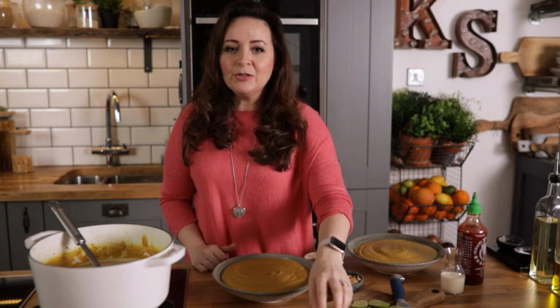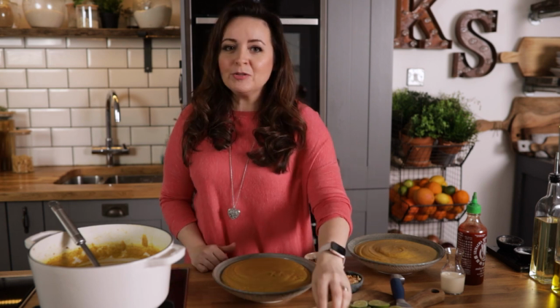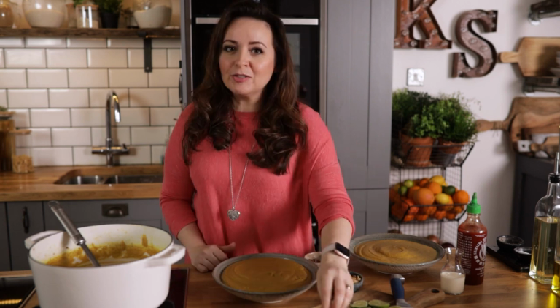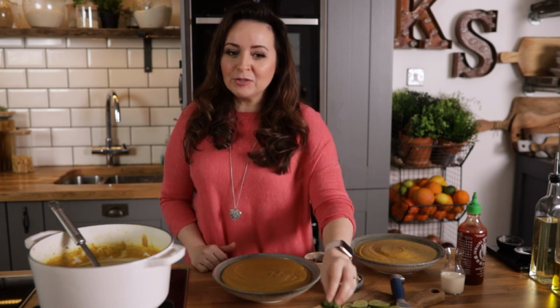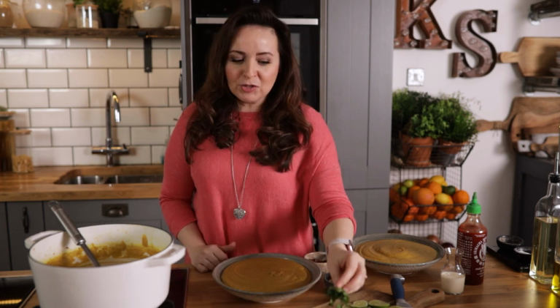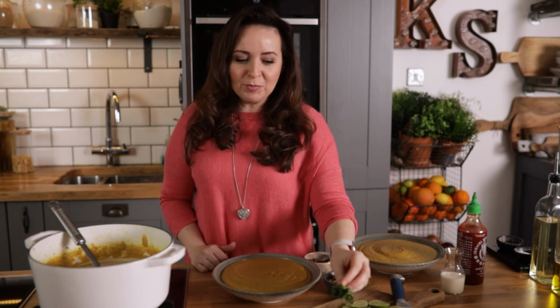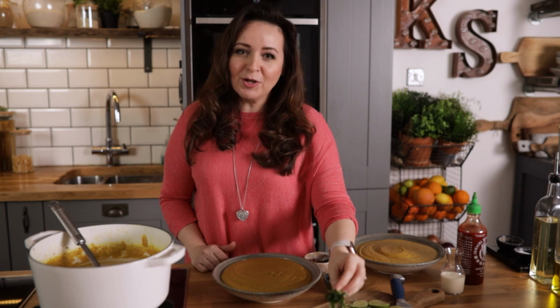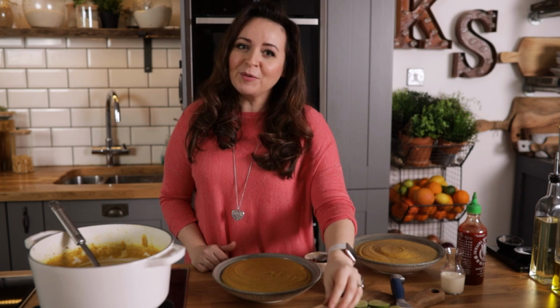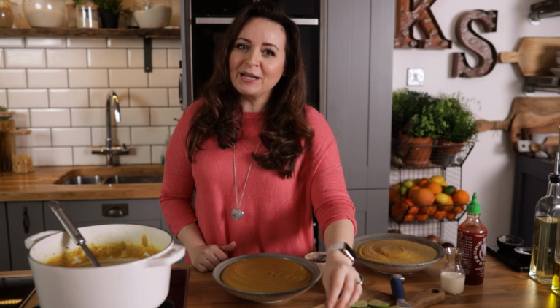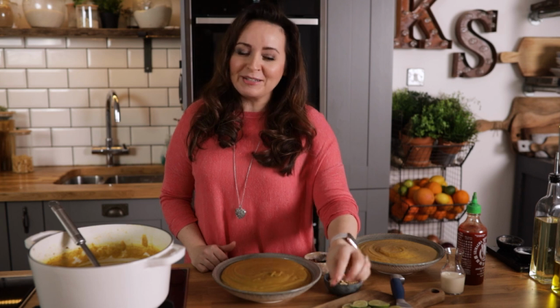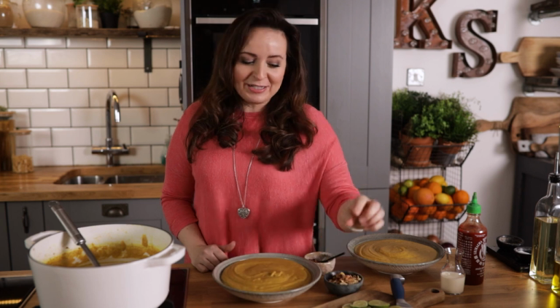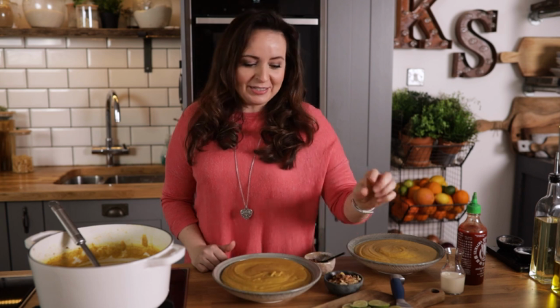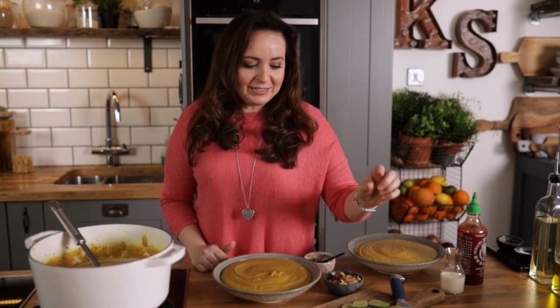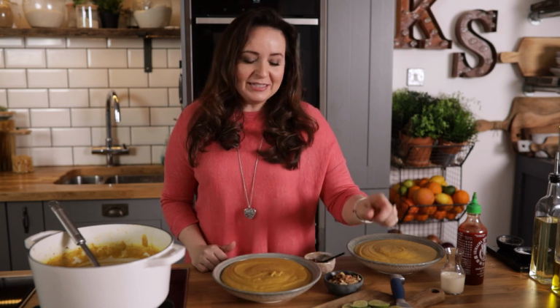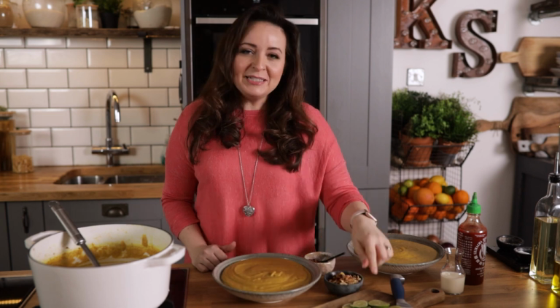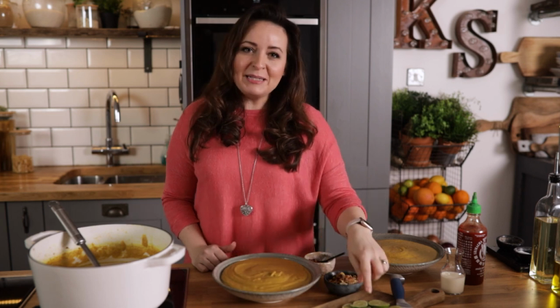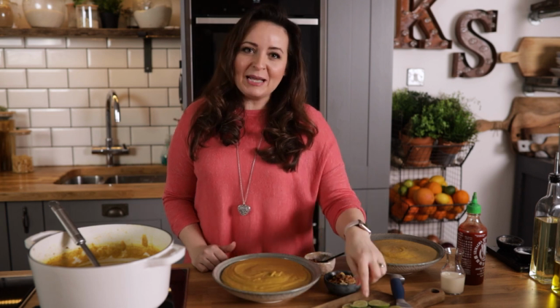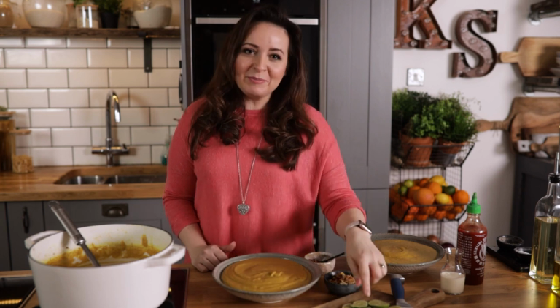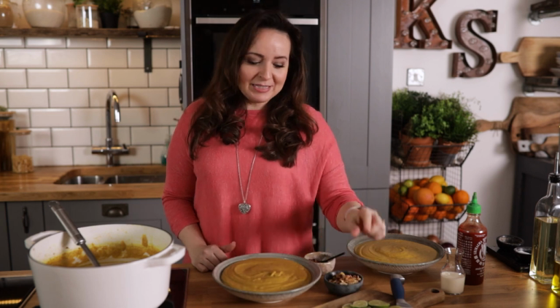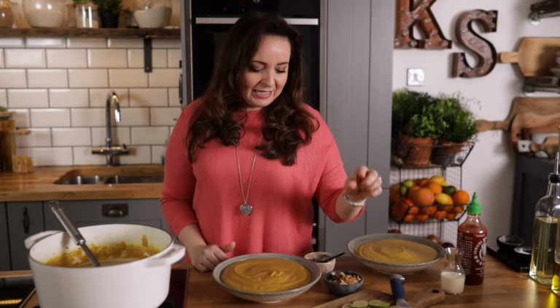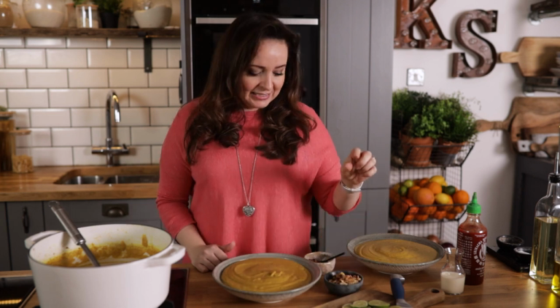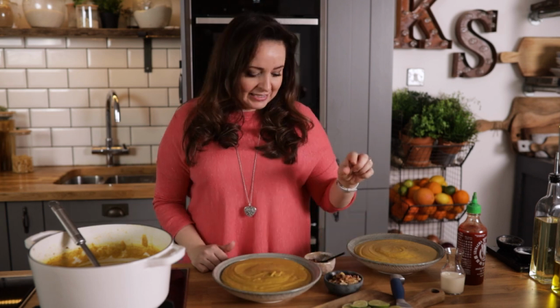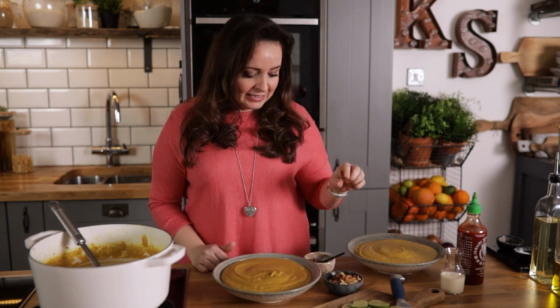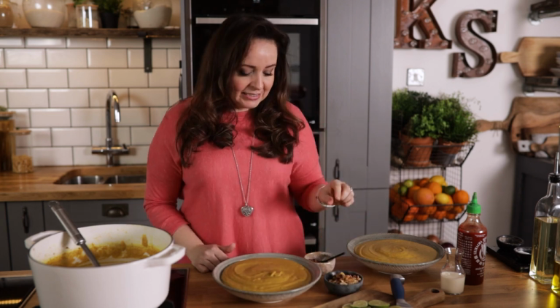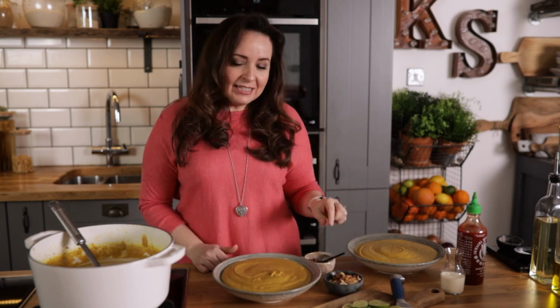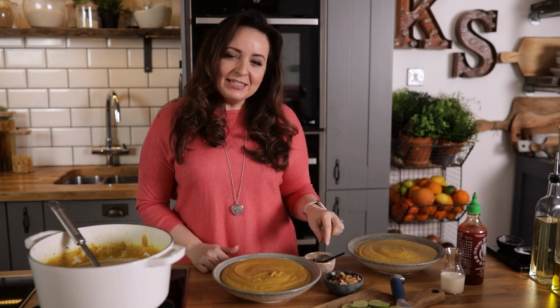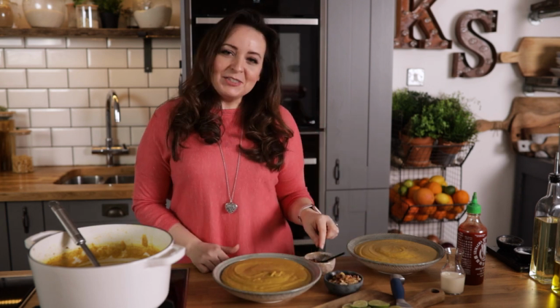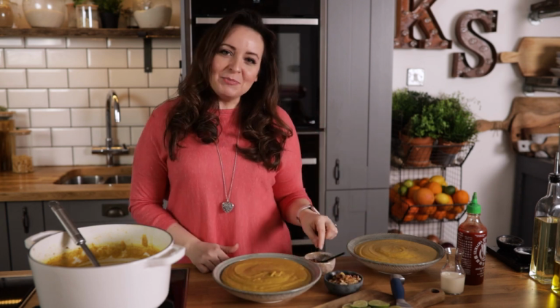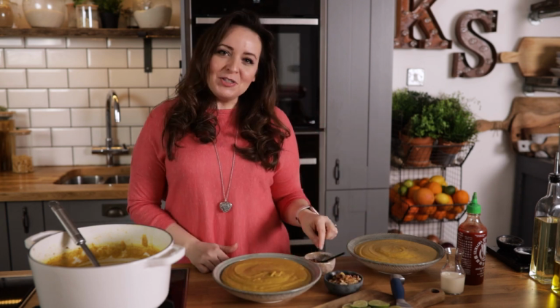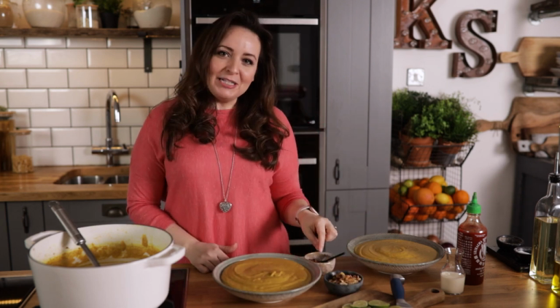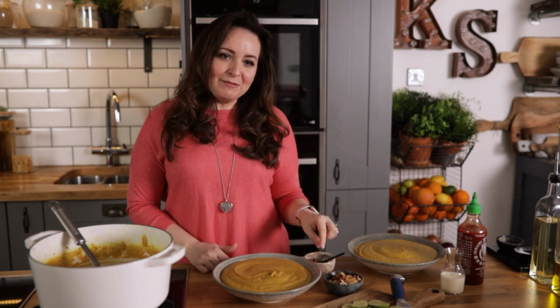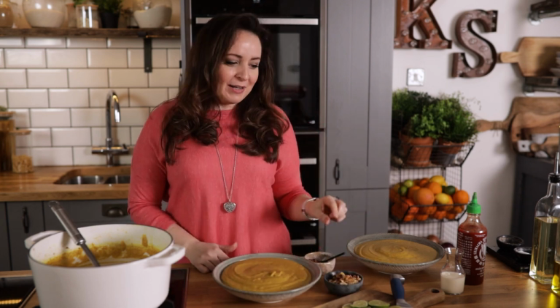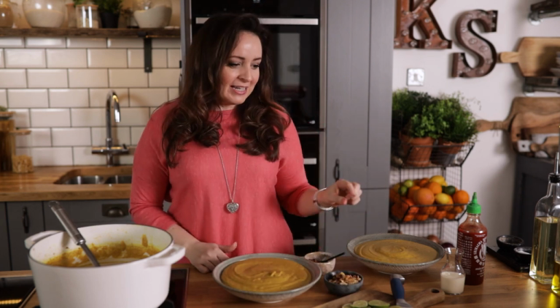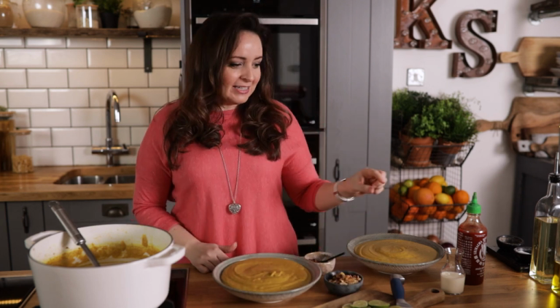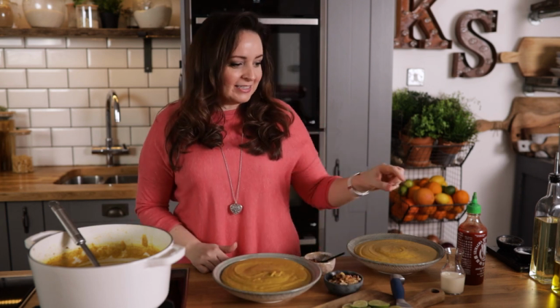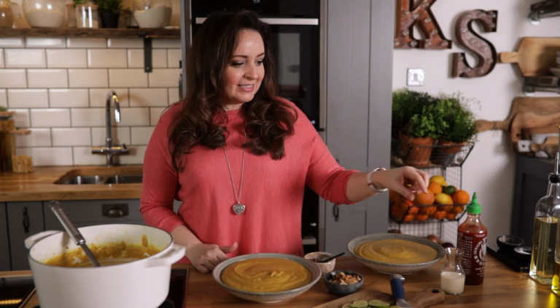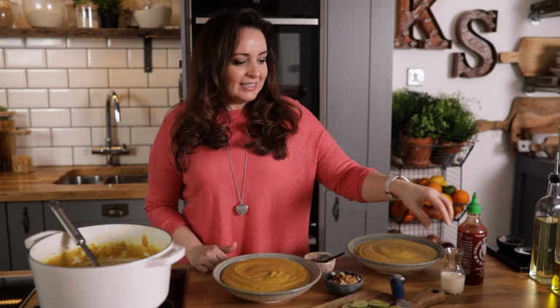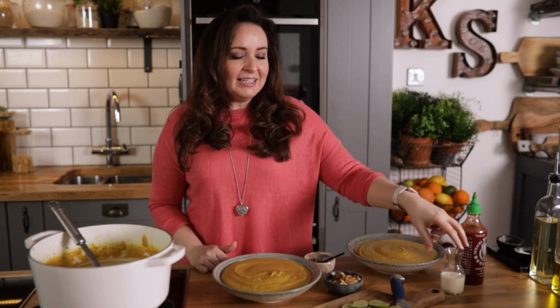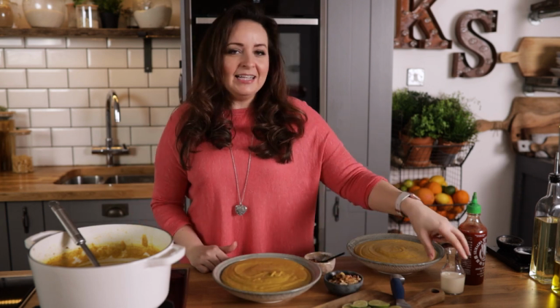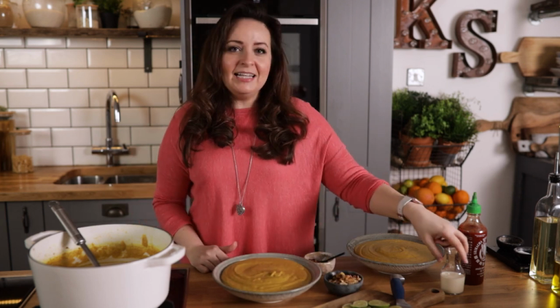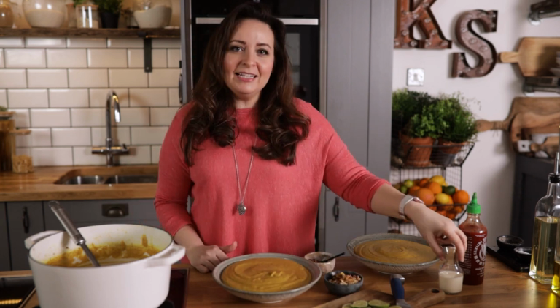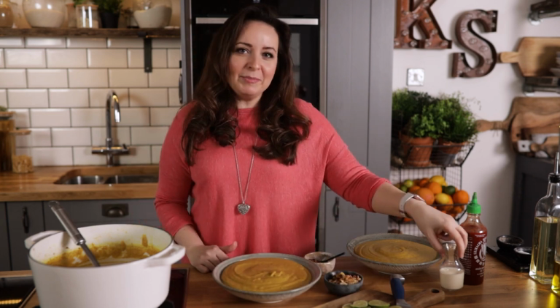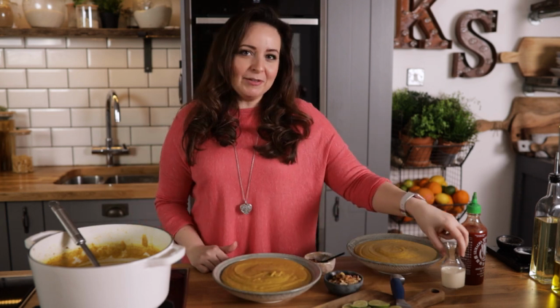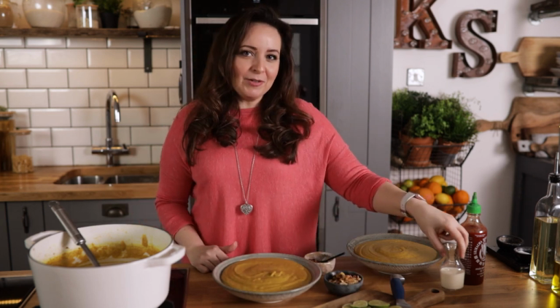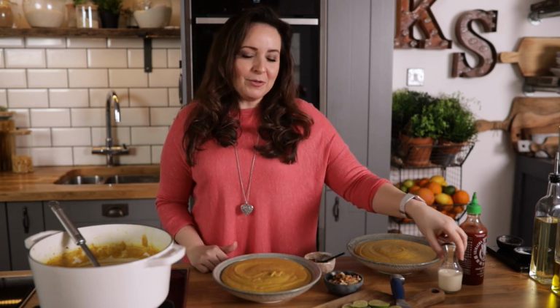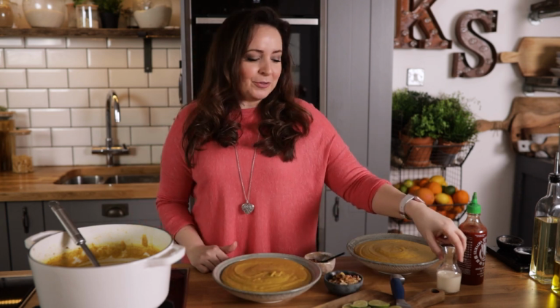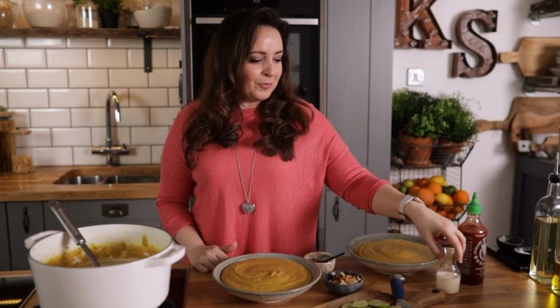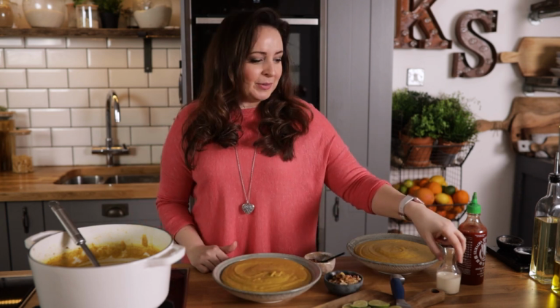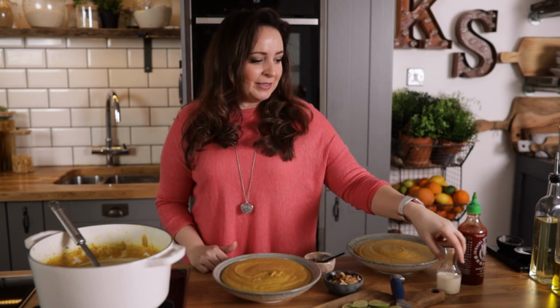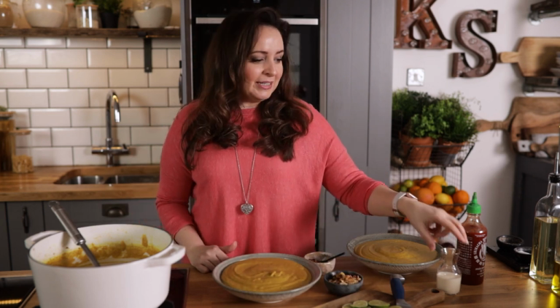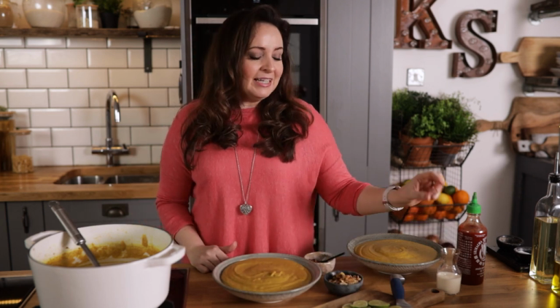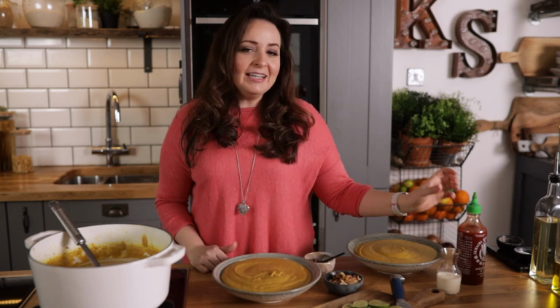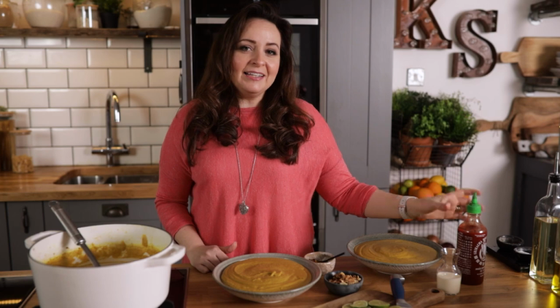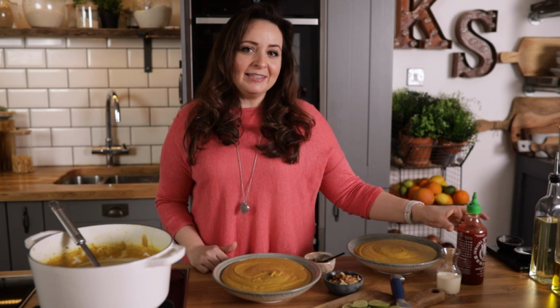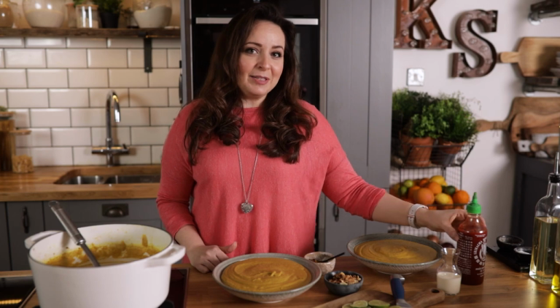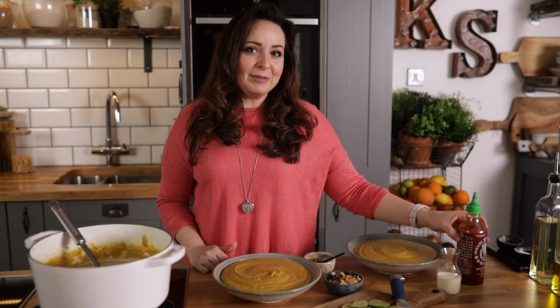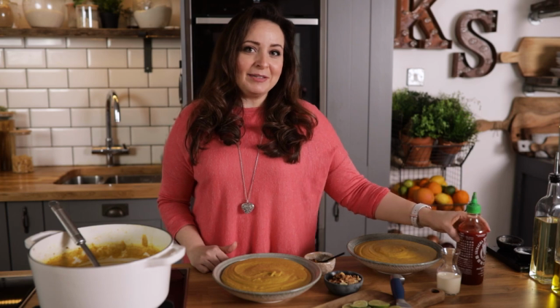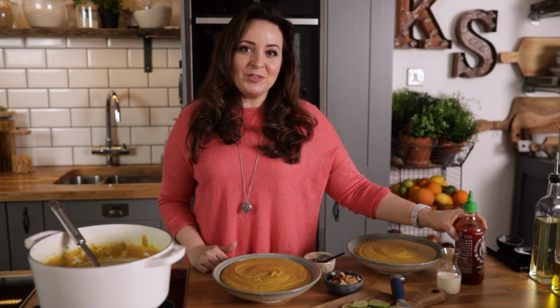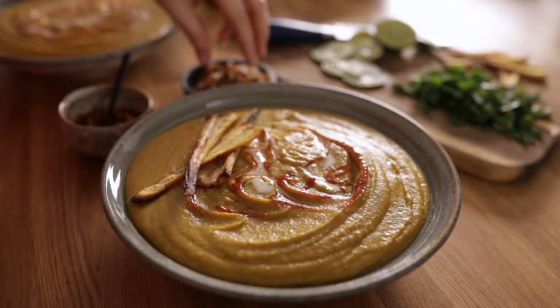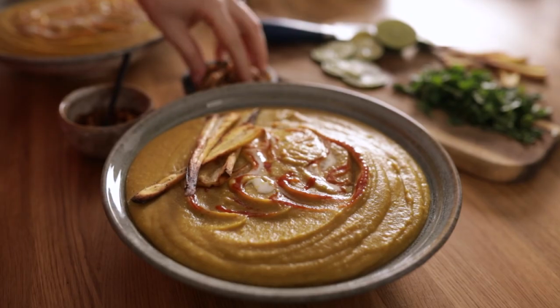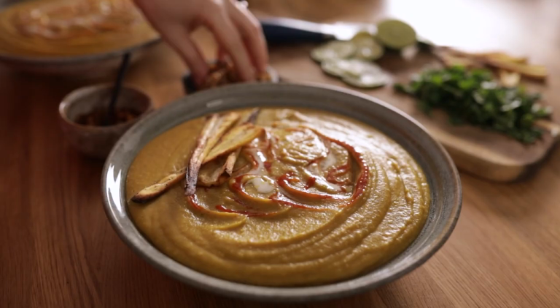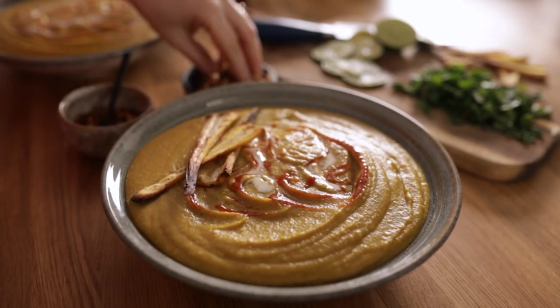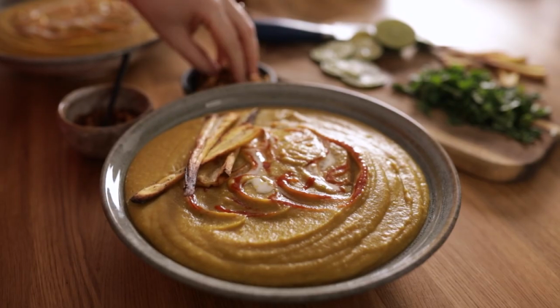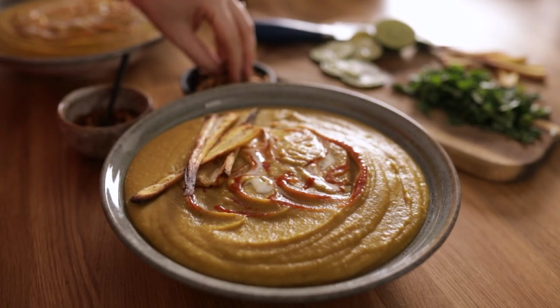Also the chopped coriander, lime slices, some chilli flakes, a little bit of coconut milk and a little bit of chilli sauce.